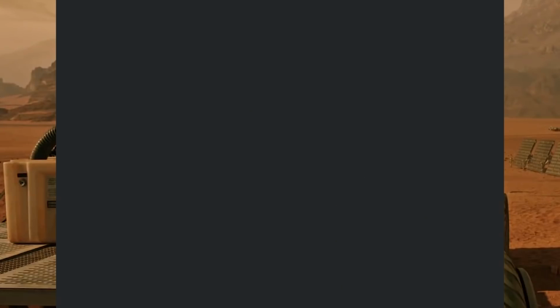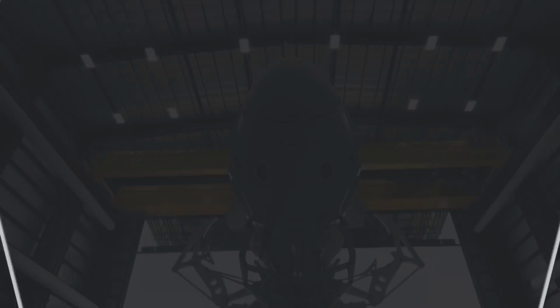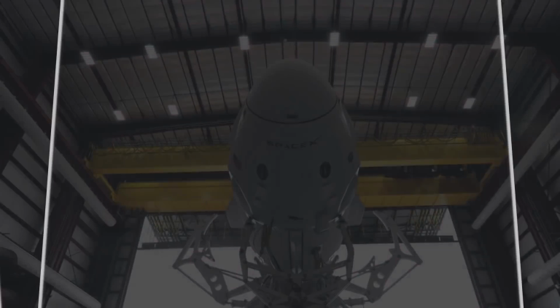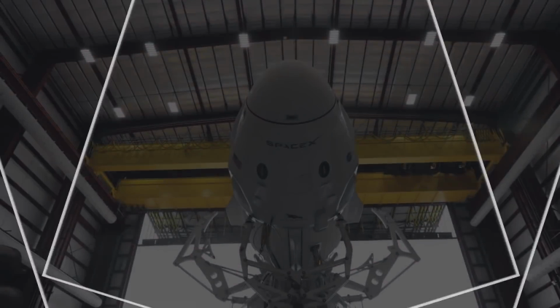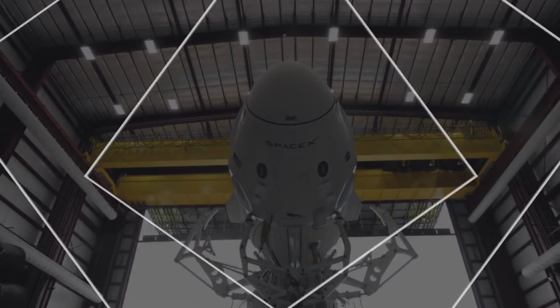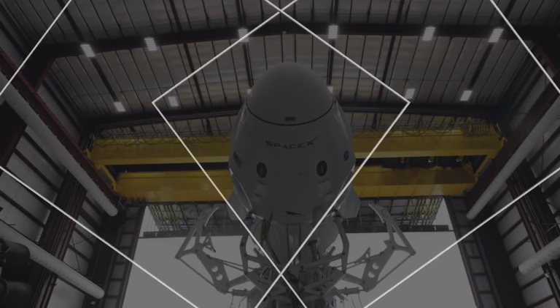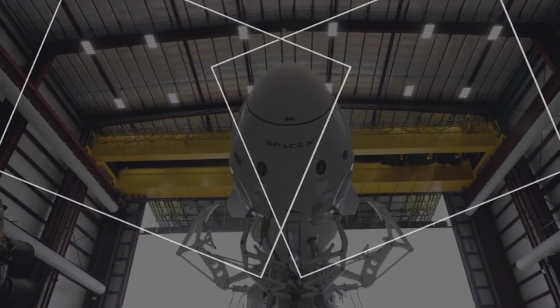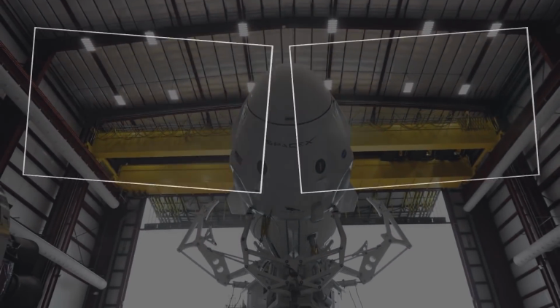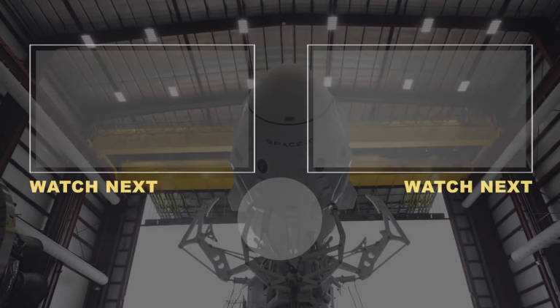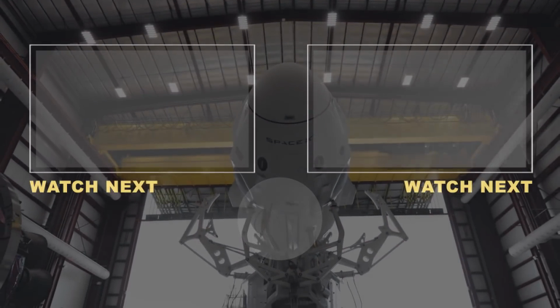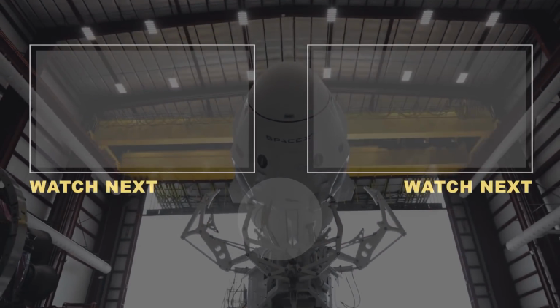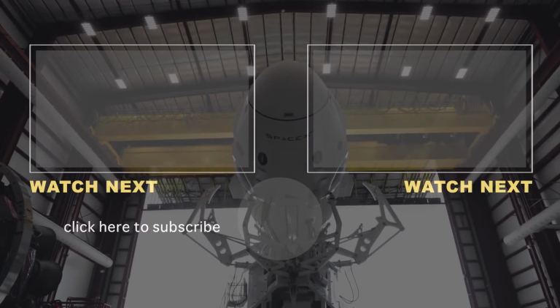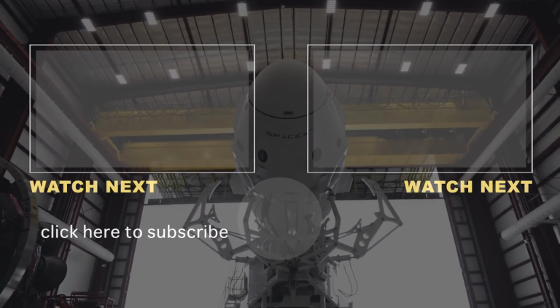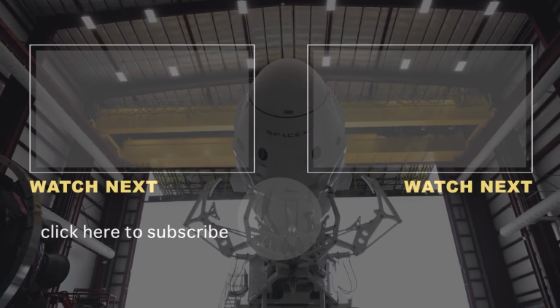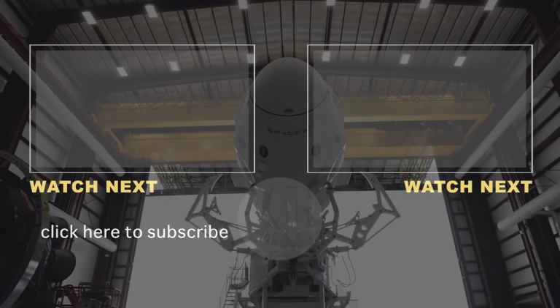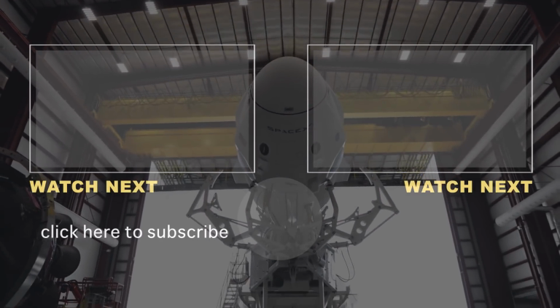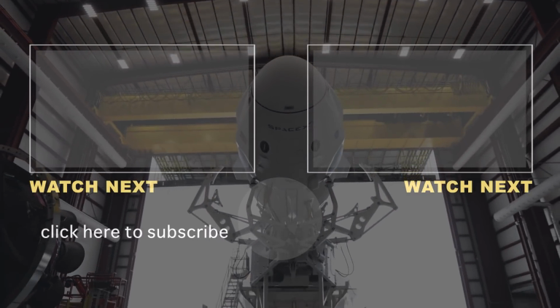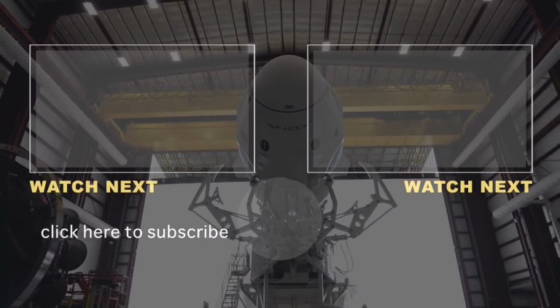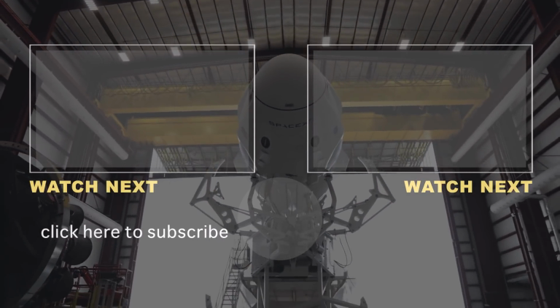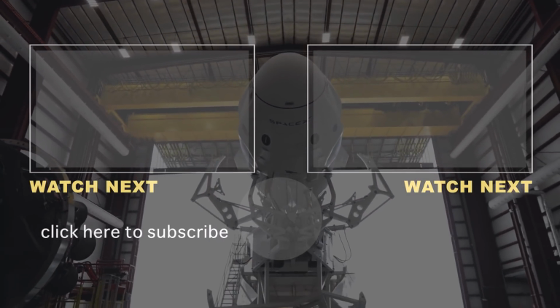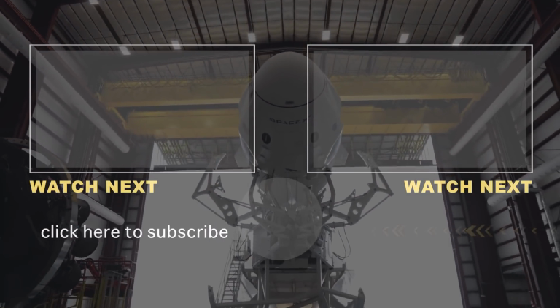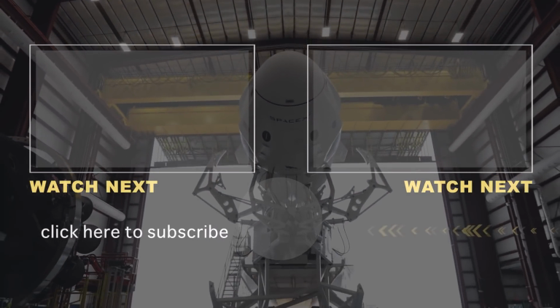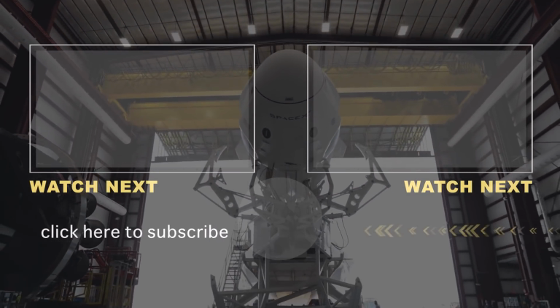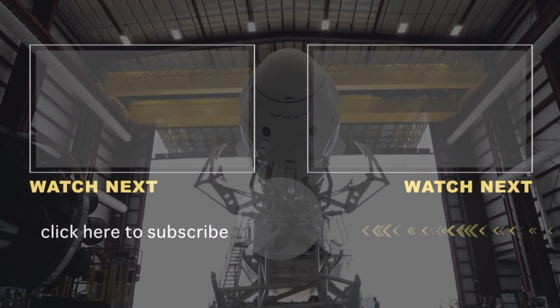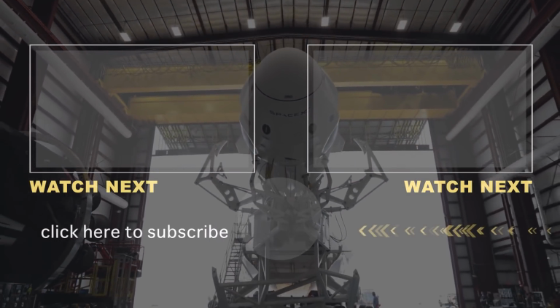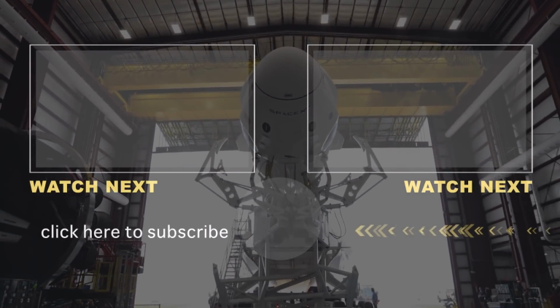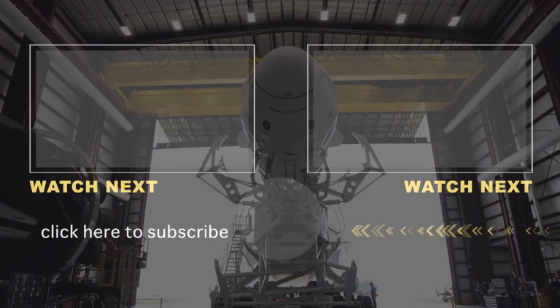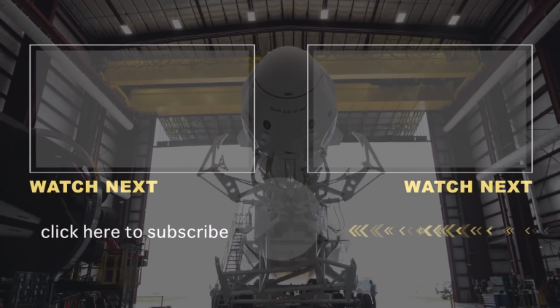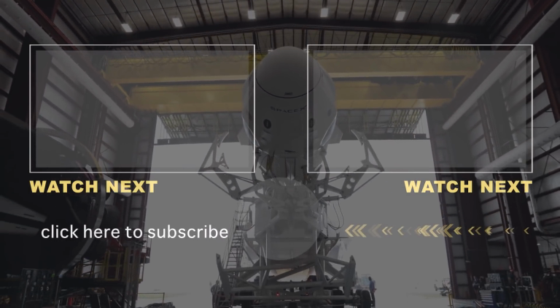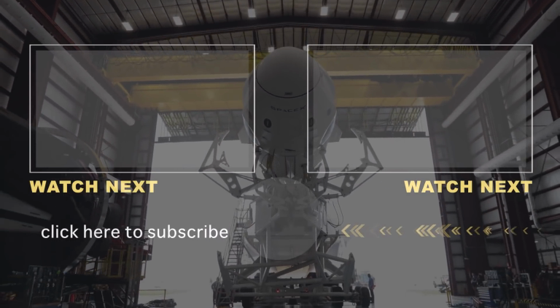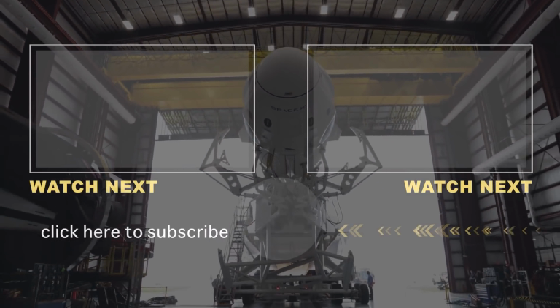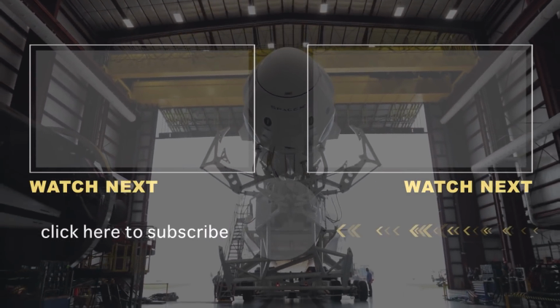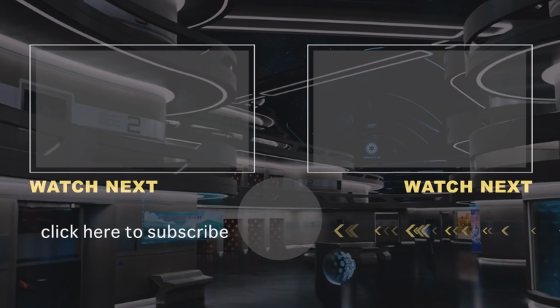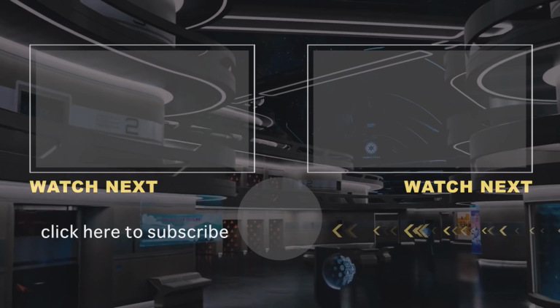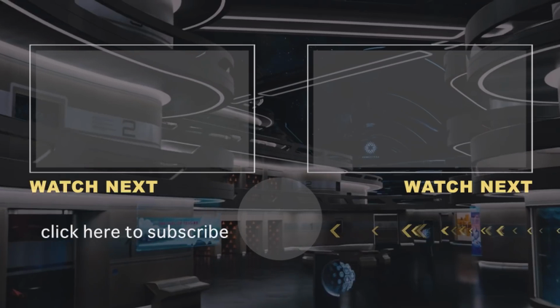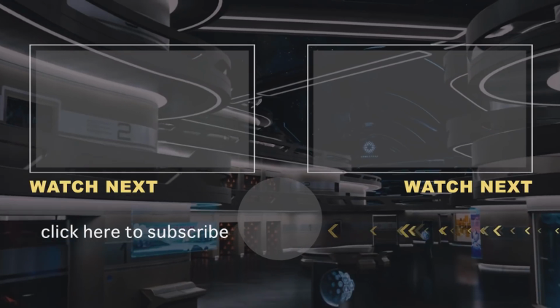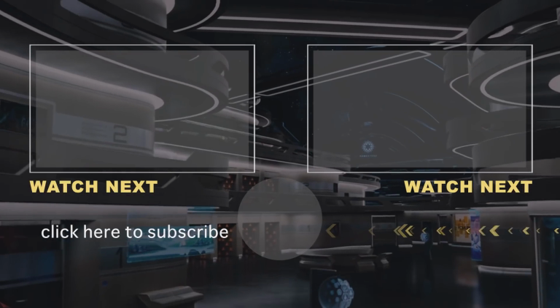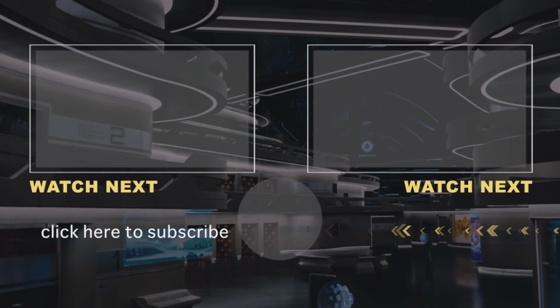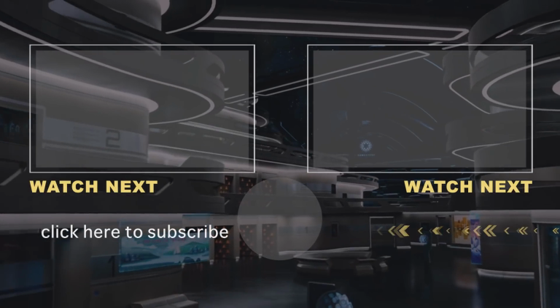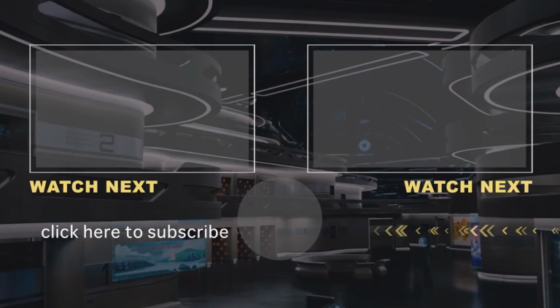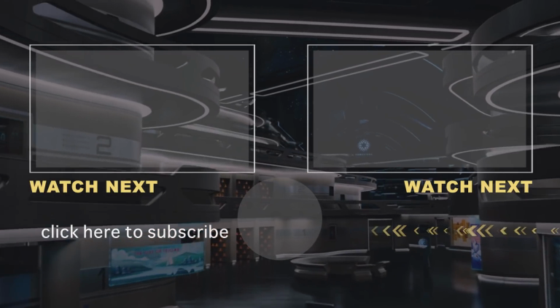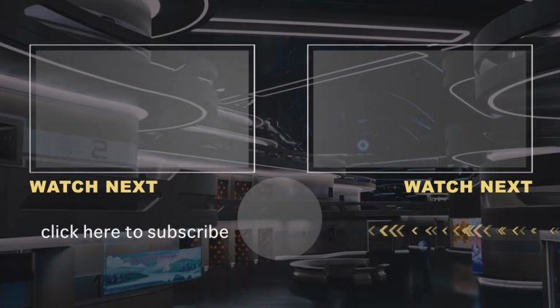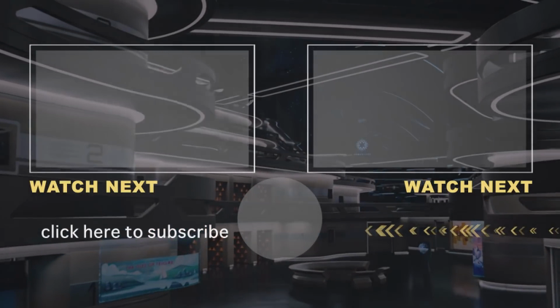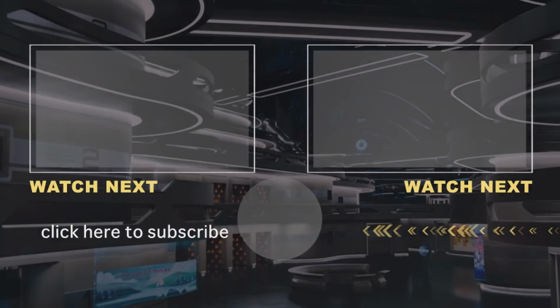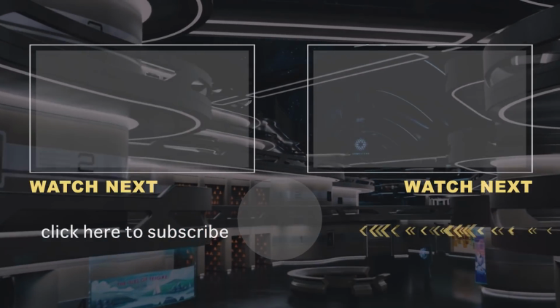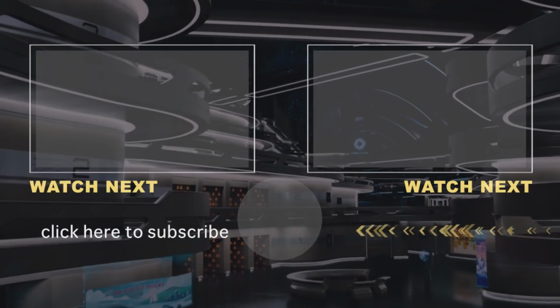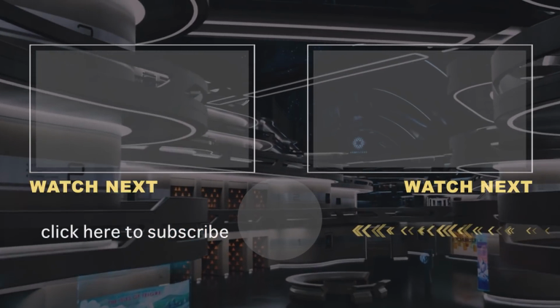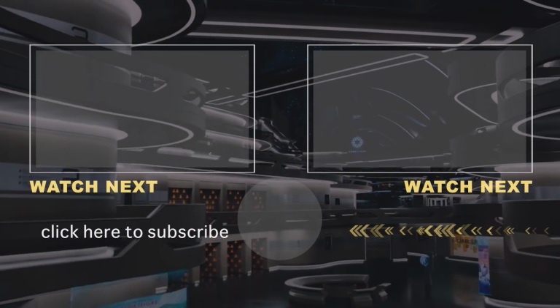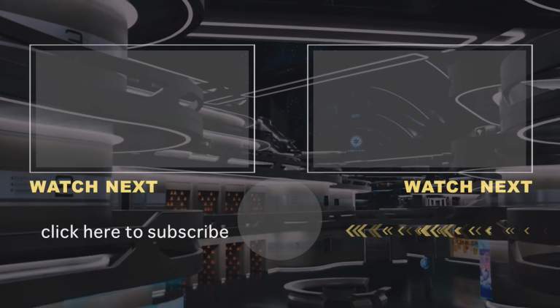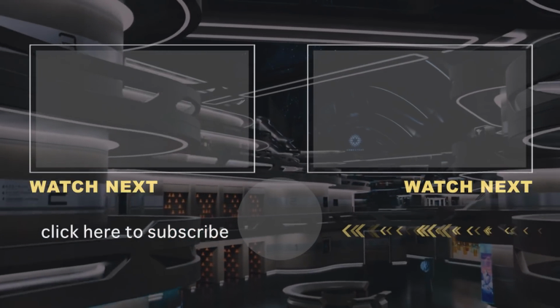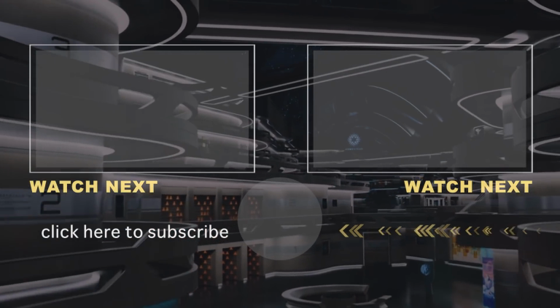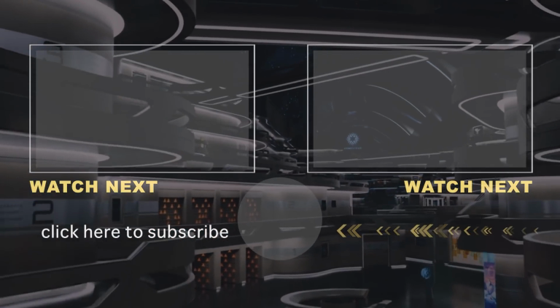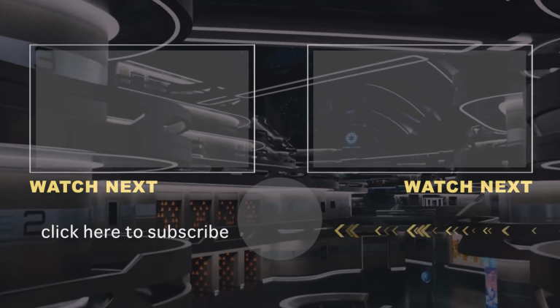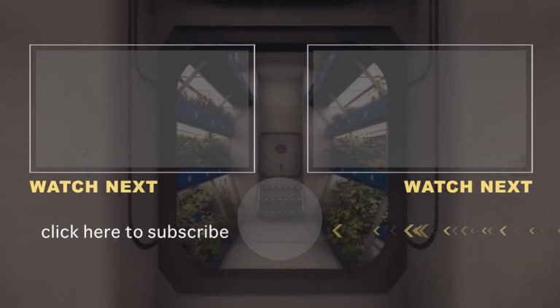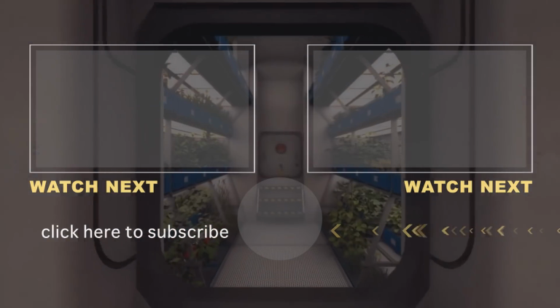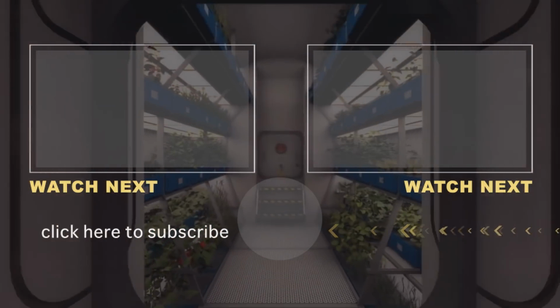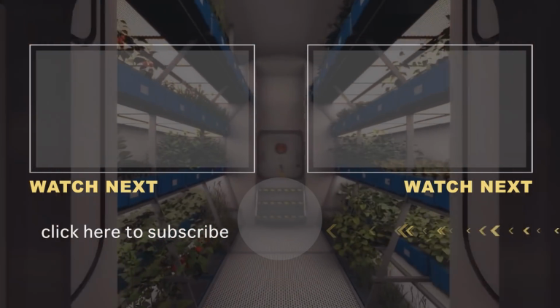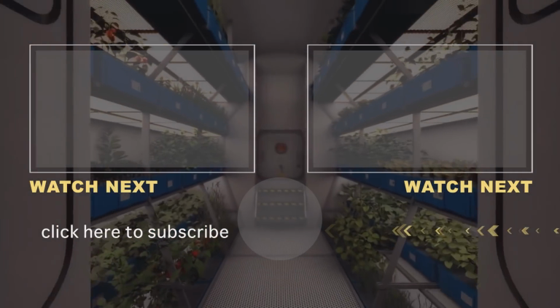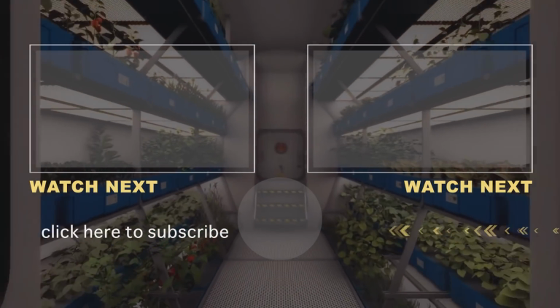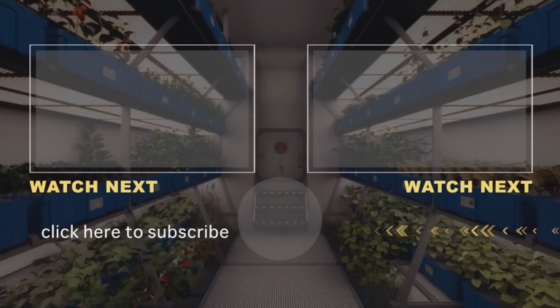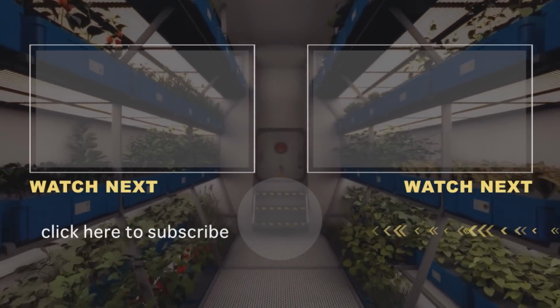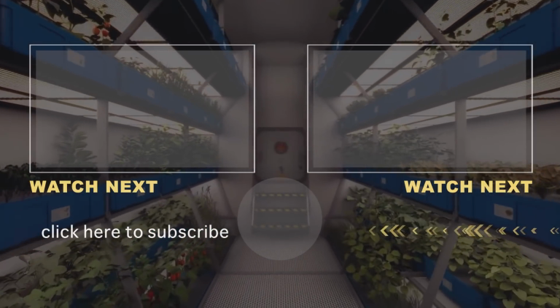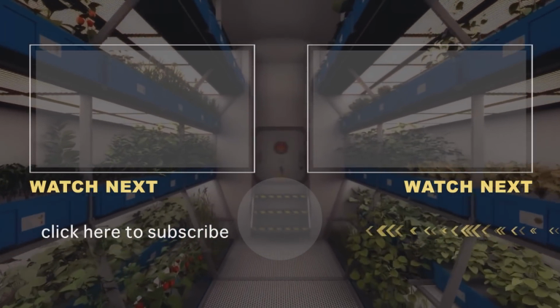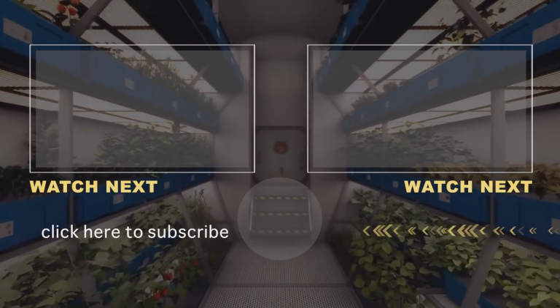So, which space vehicle should we showcase next? Let us know in the comments below, and be sure to like and subscribe if you enjoyed this video. Thanks for watching.